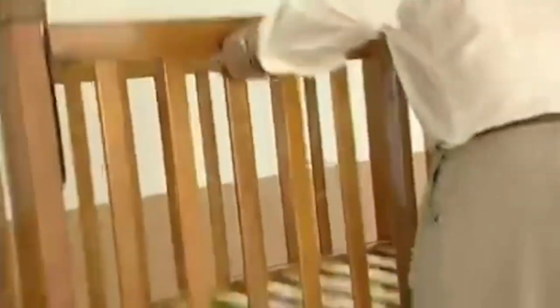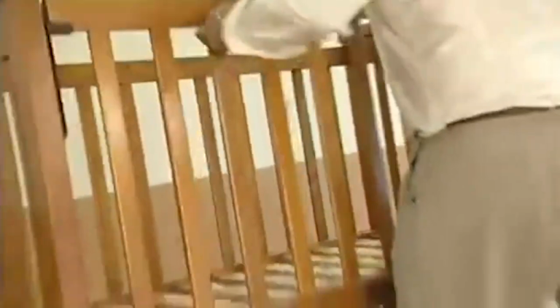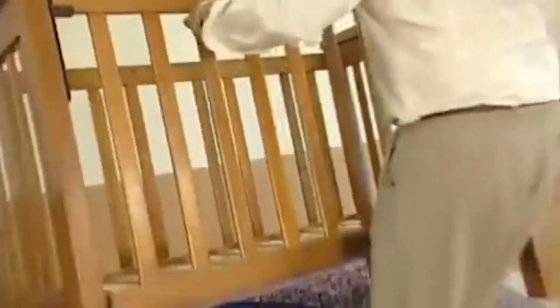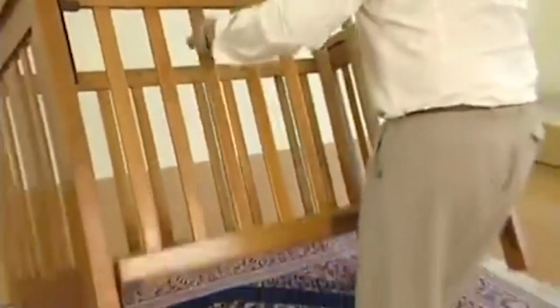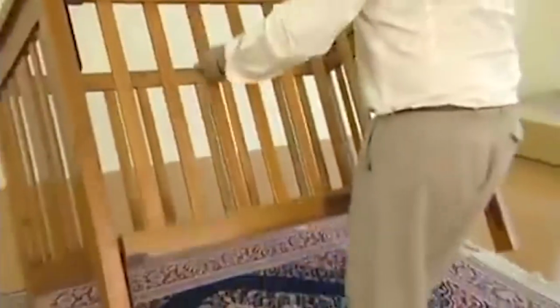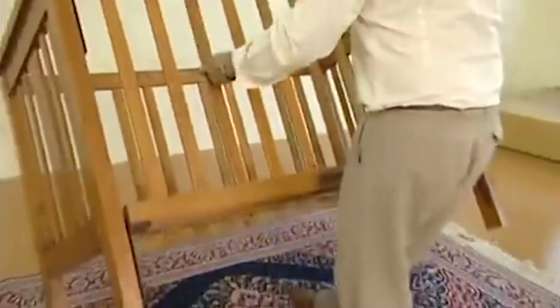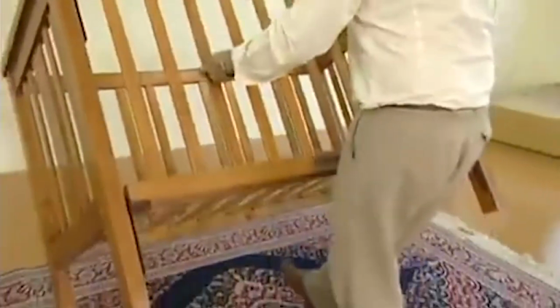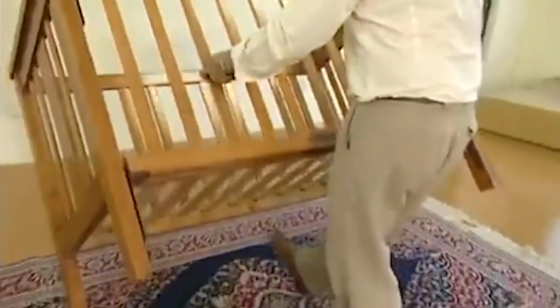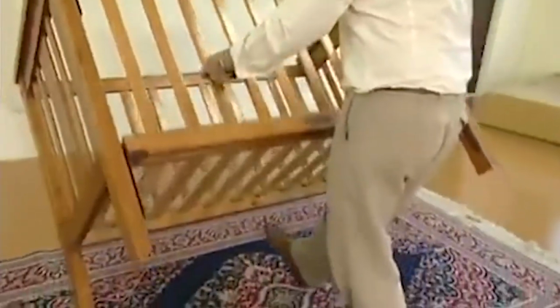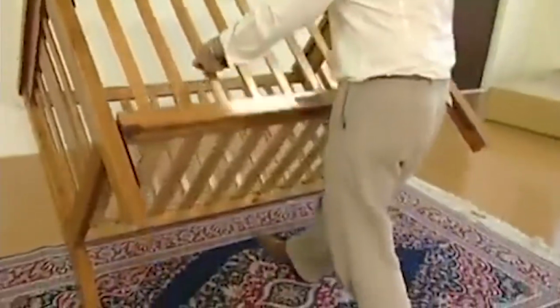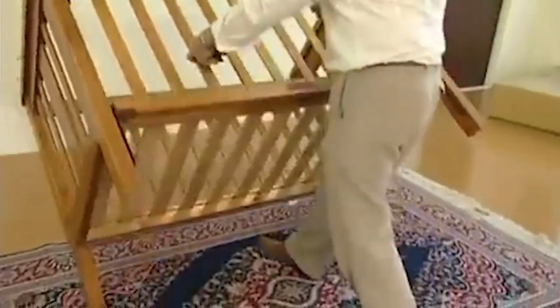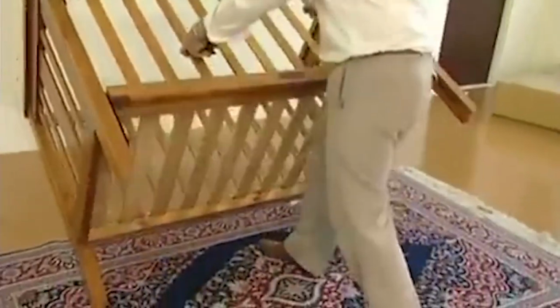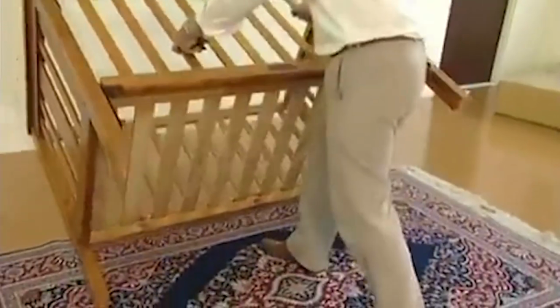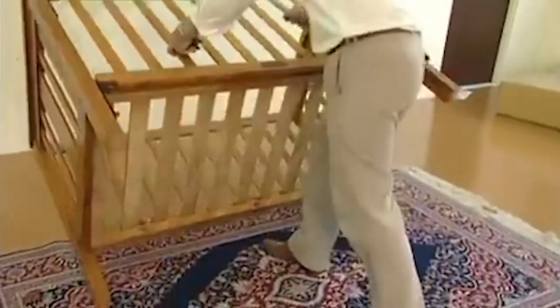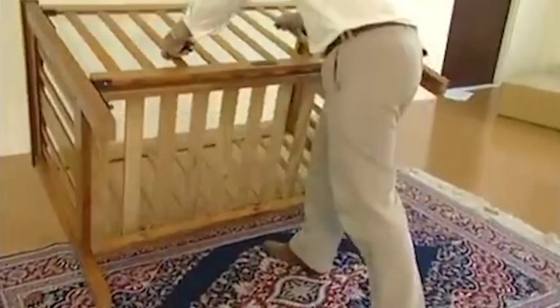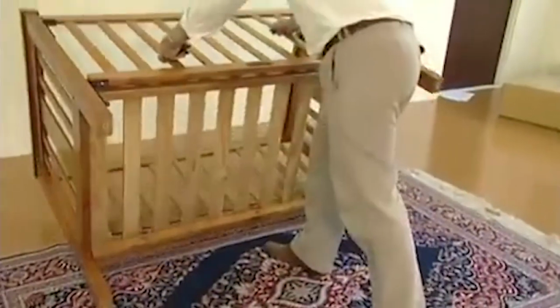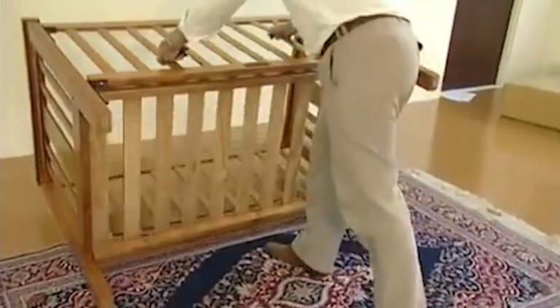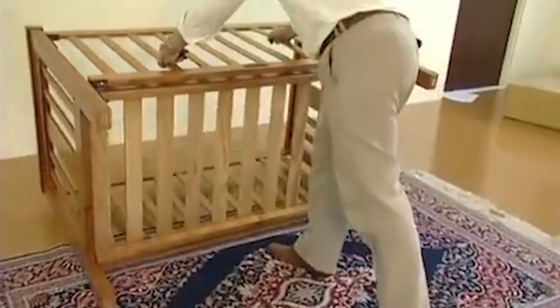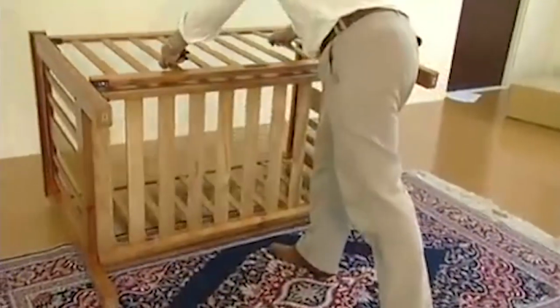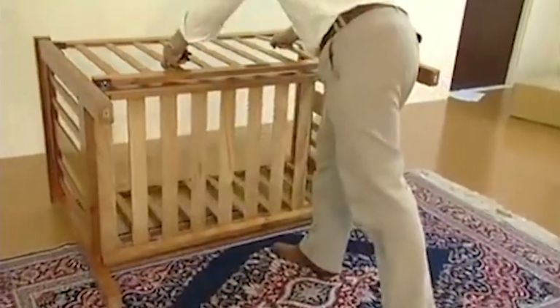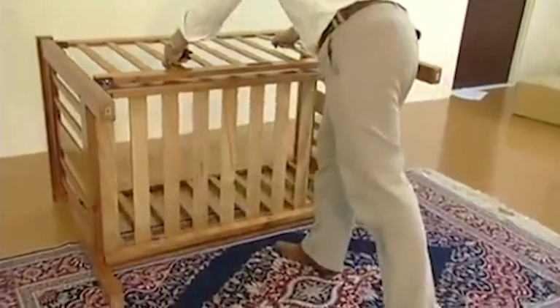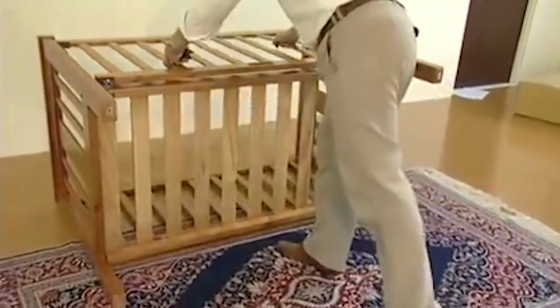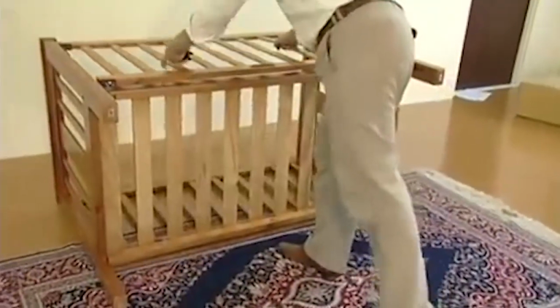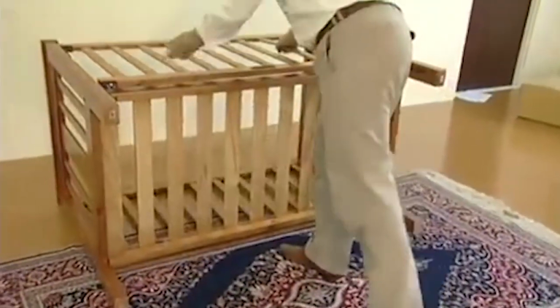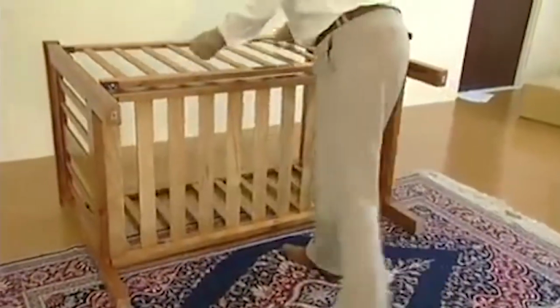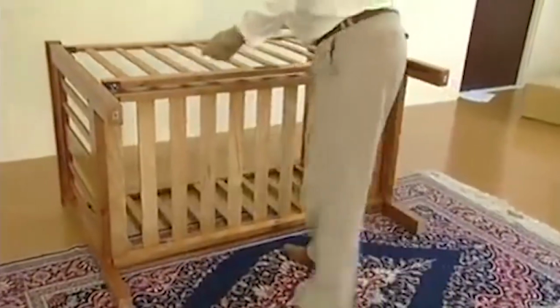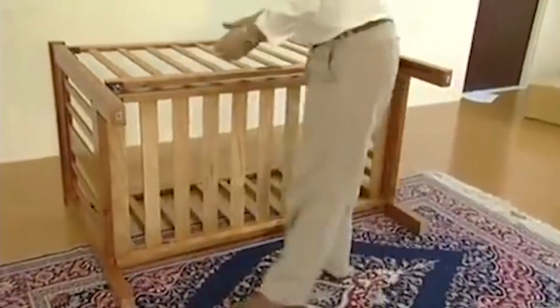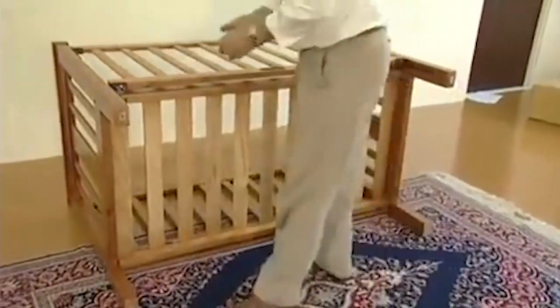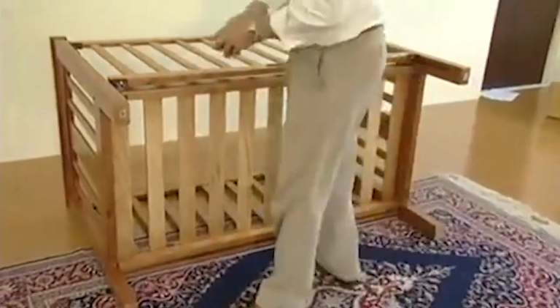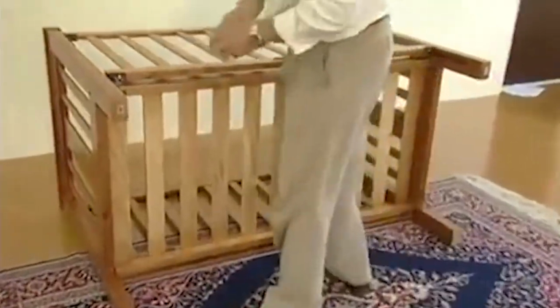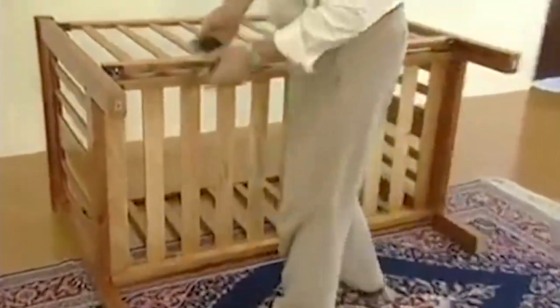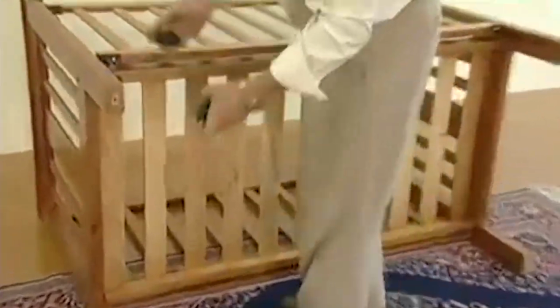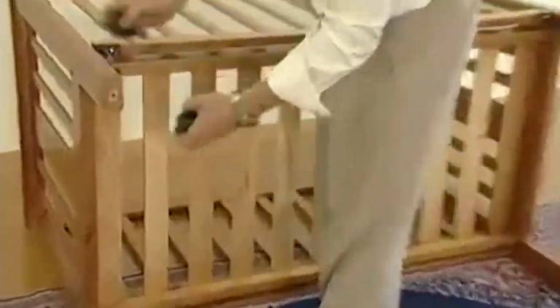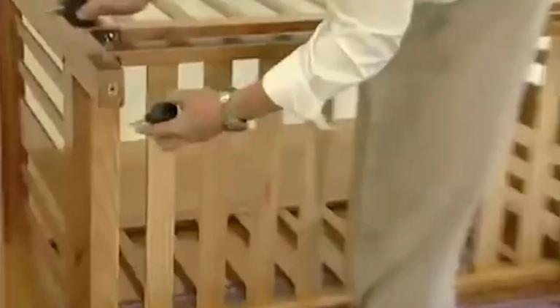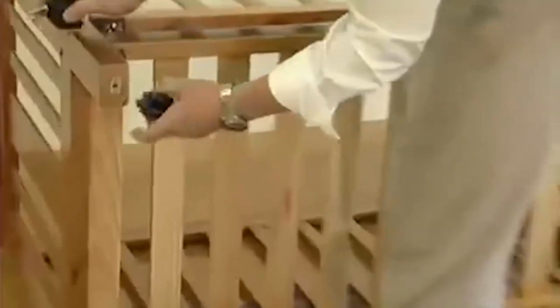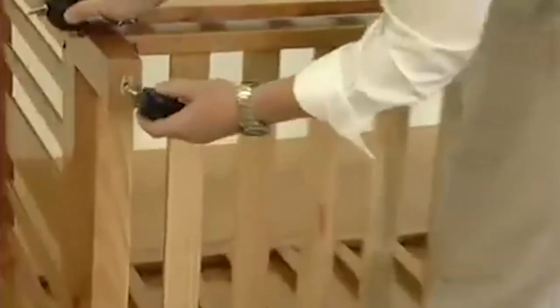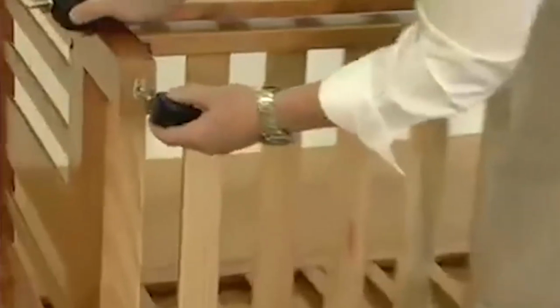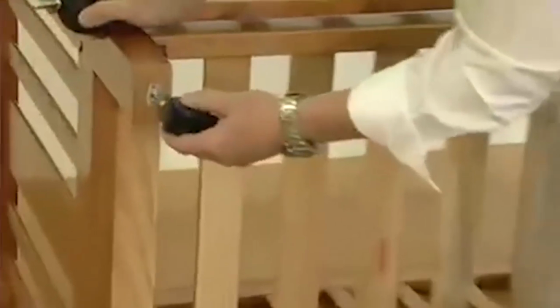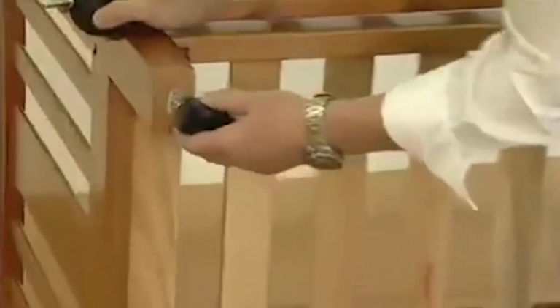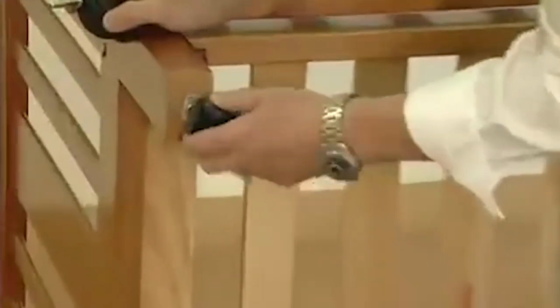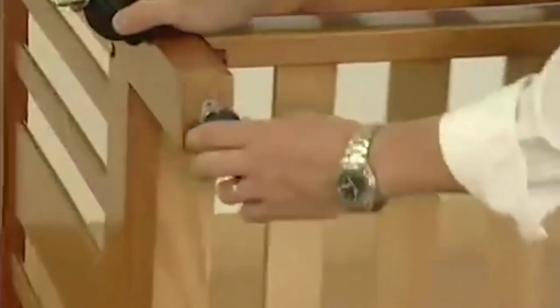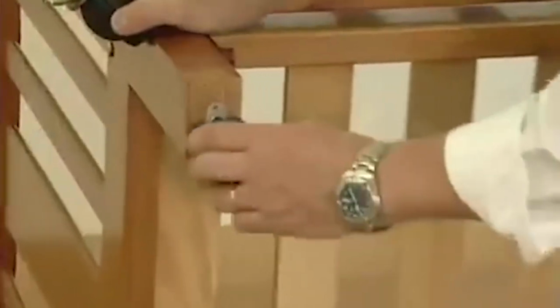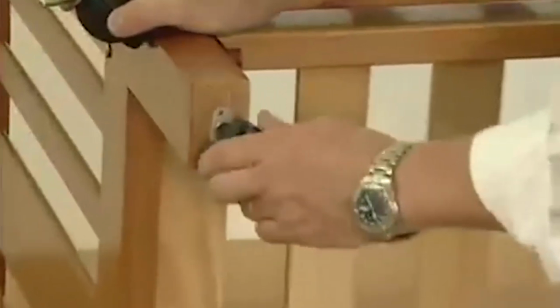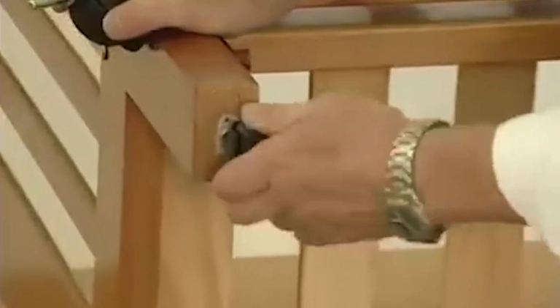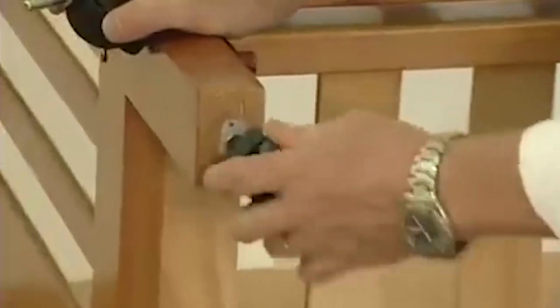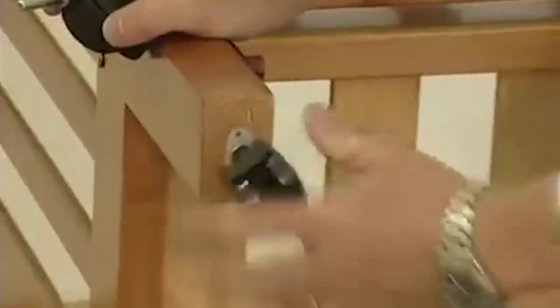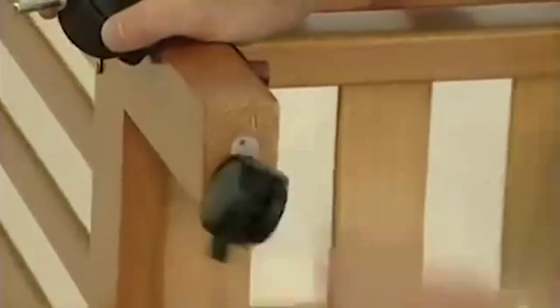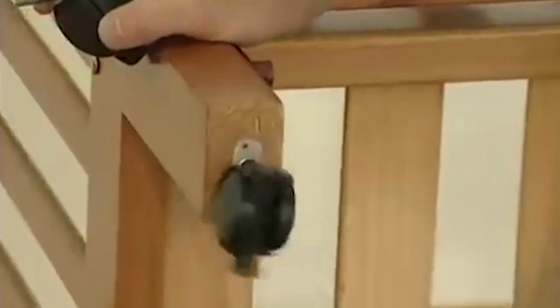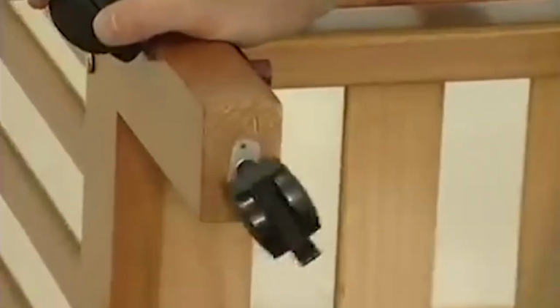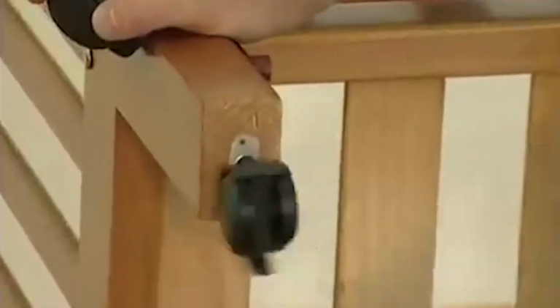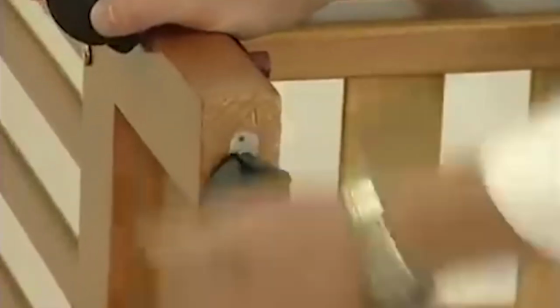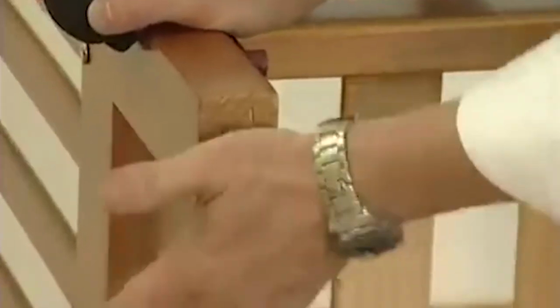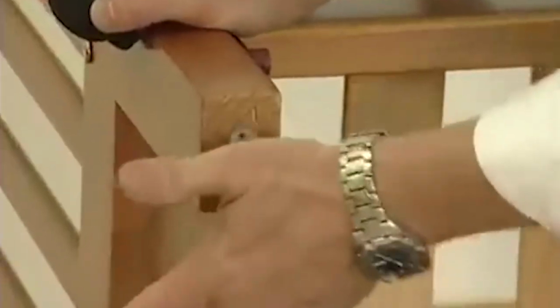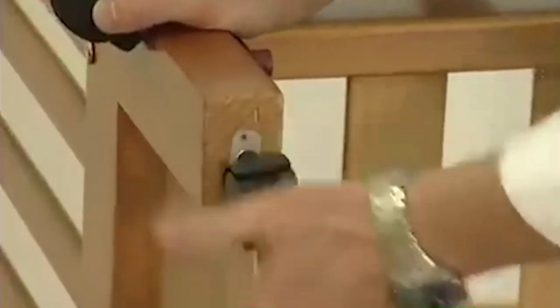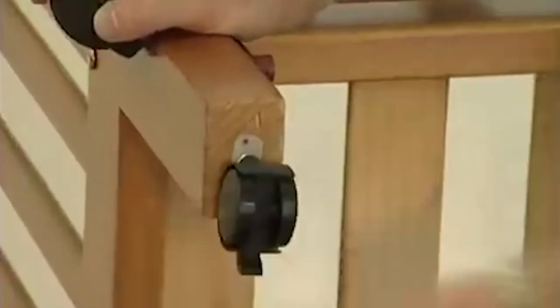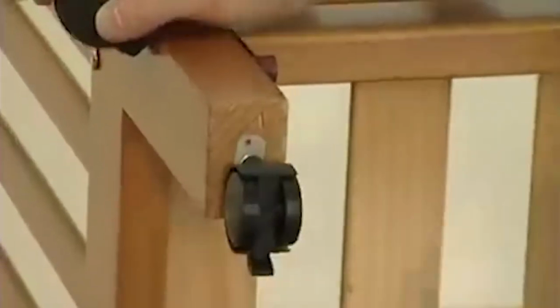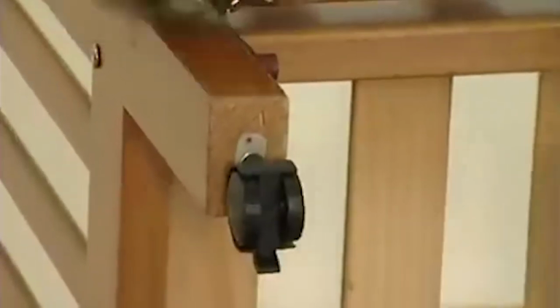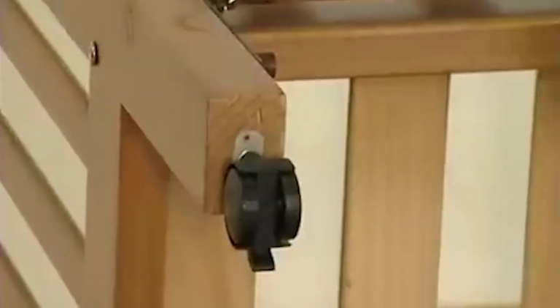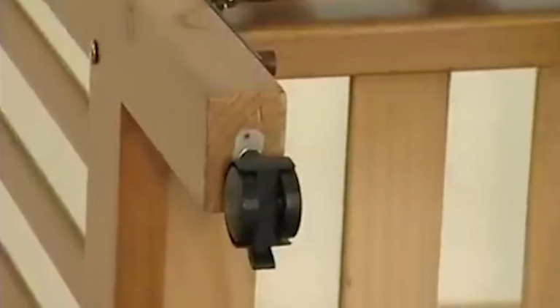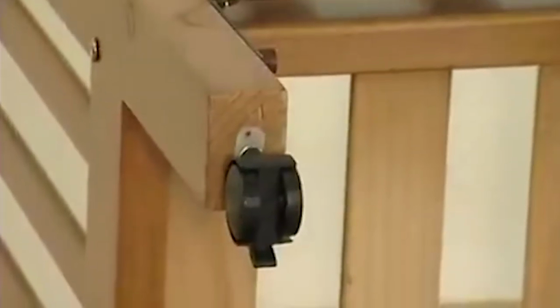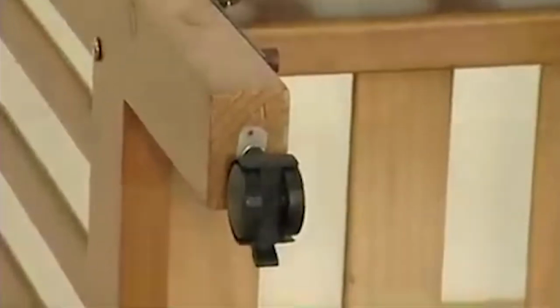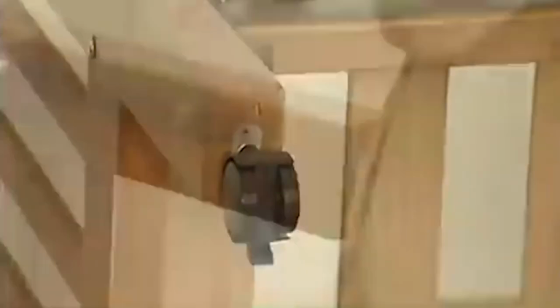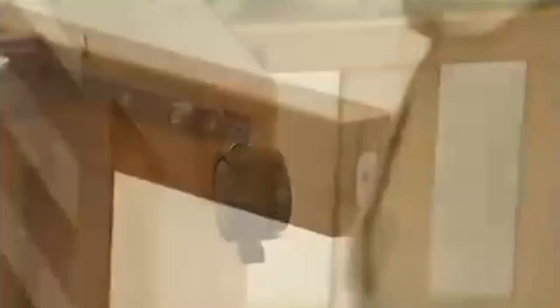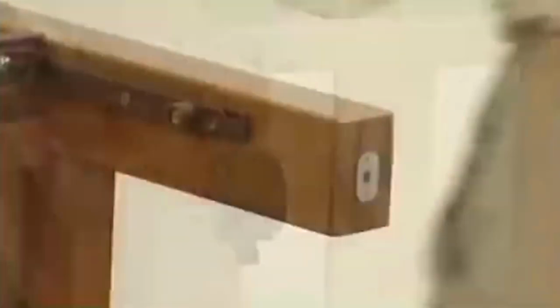To attach the wheels that come with your cot, tip the cot over and line up the wheels and just give them a gentle tap to stay in.